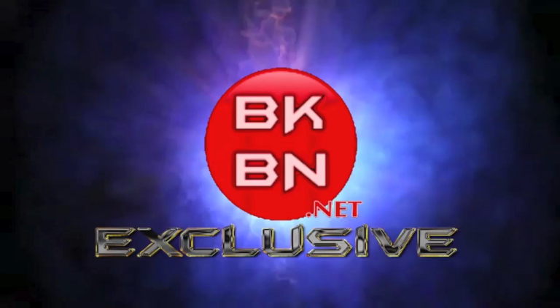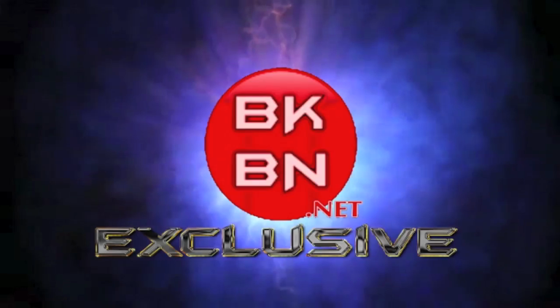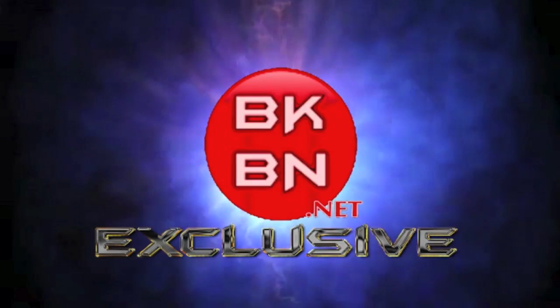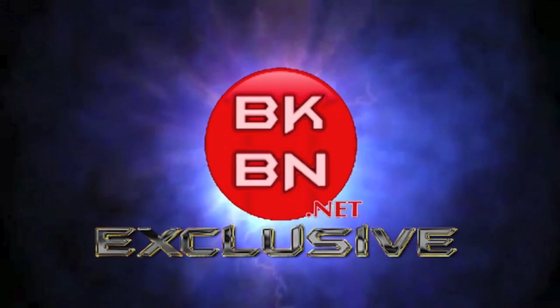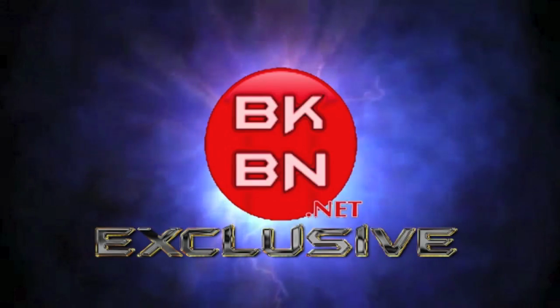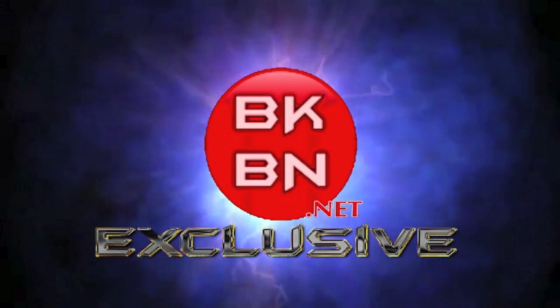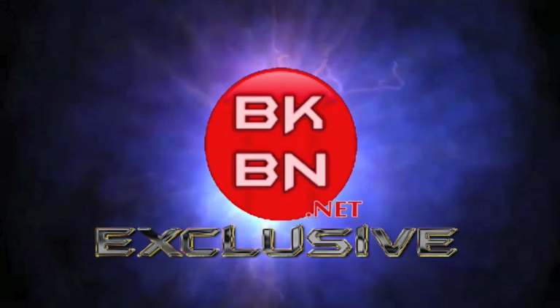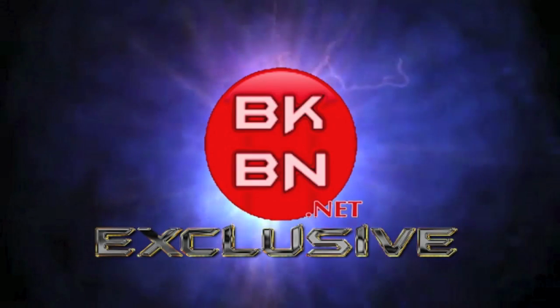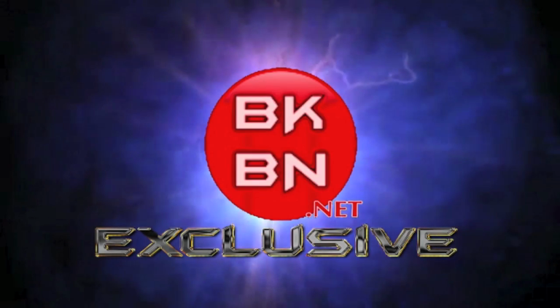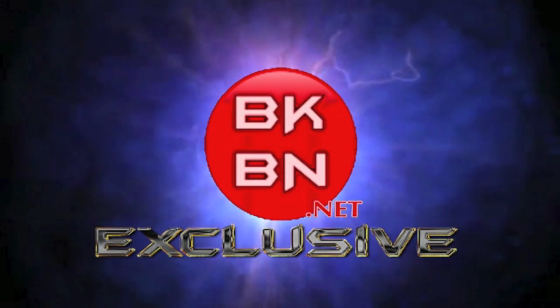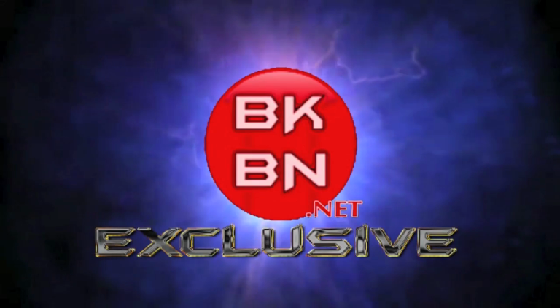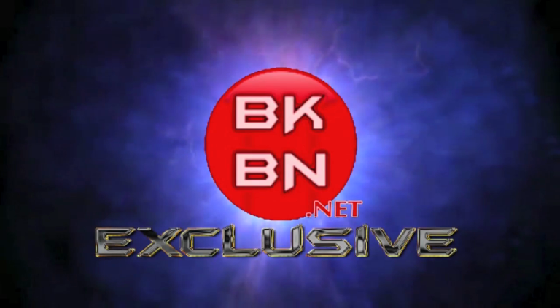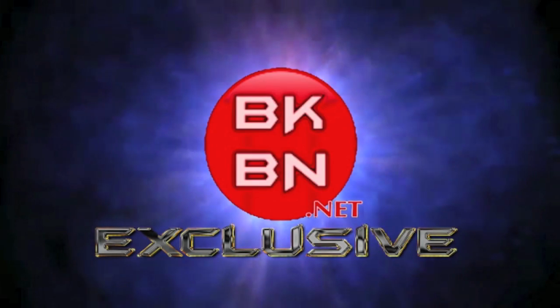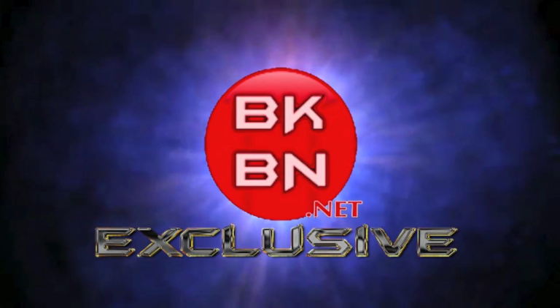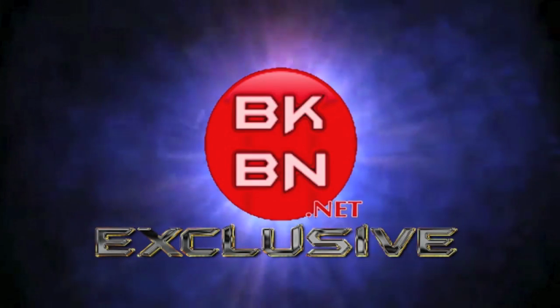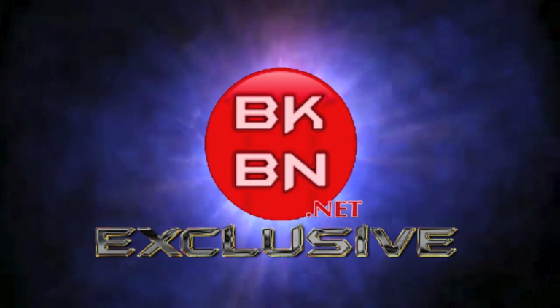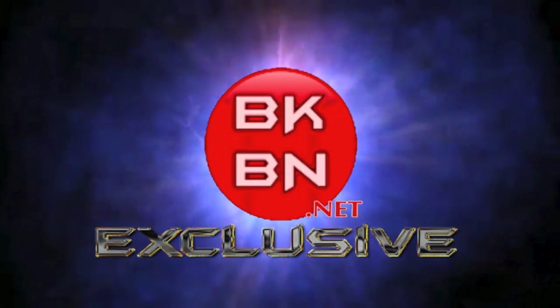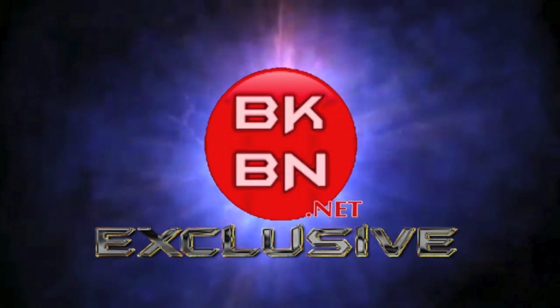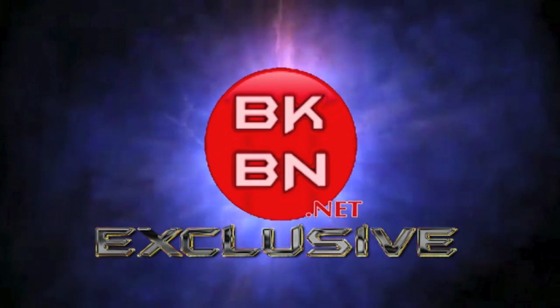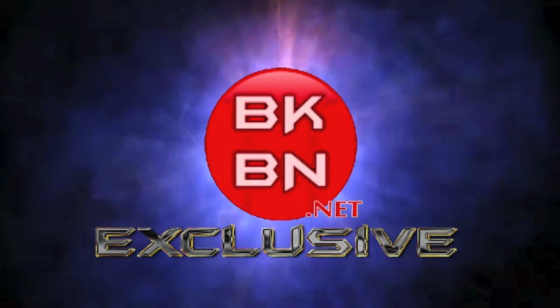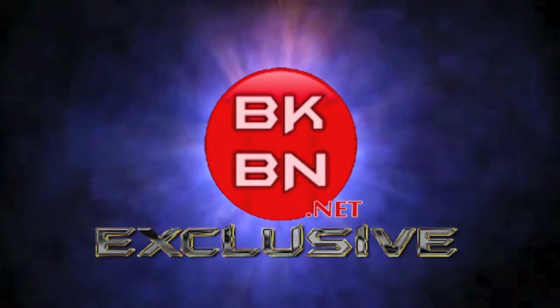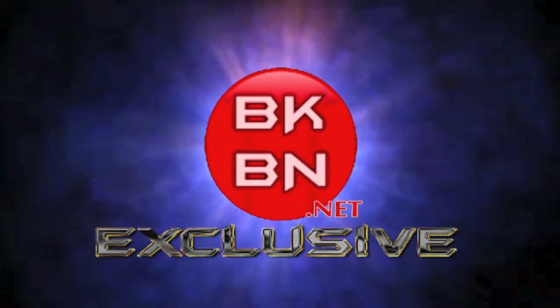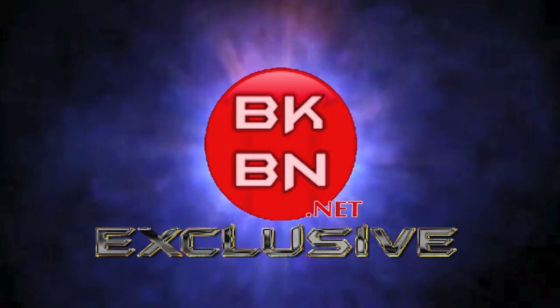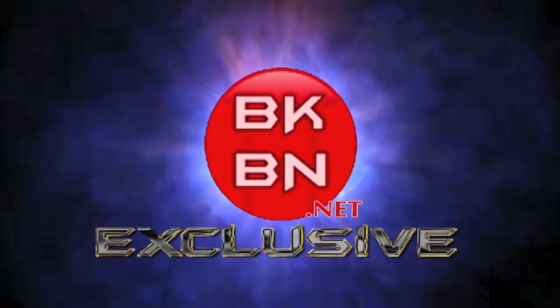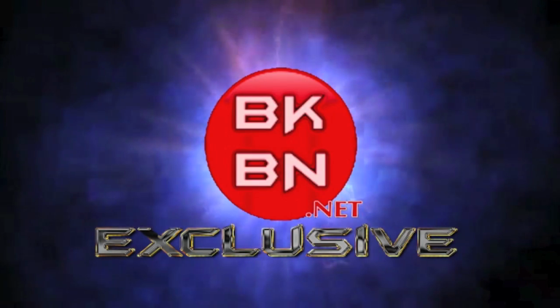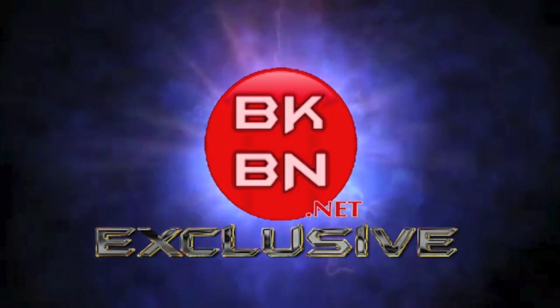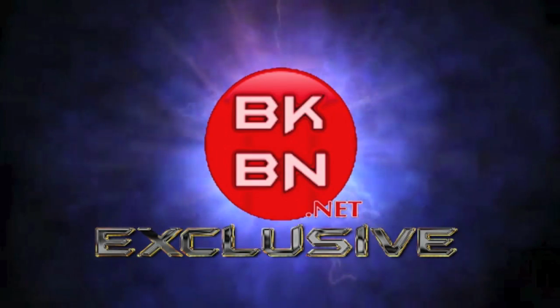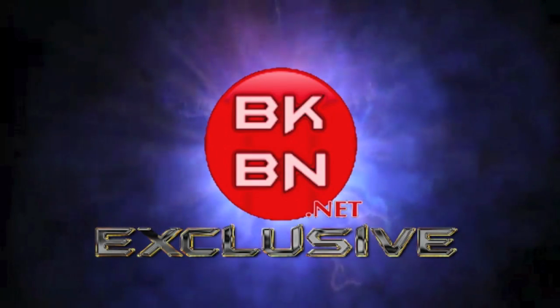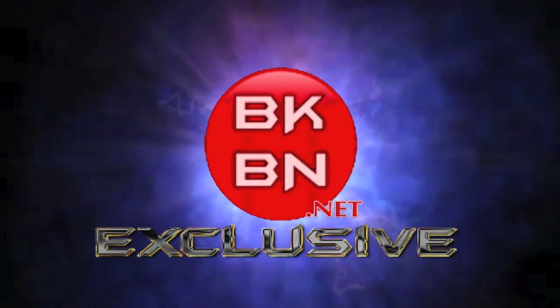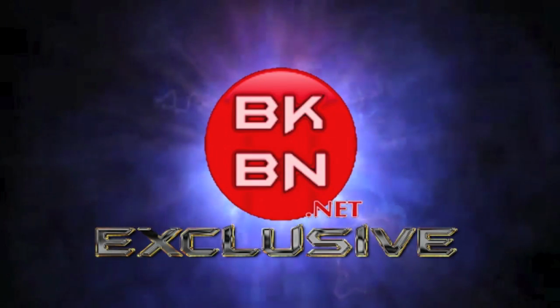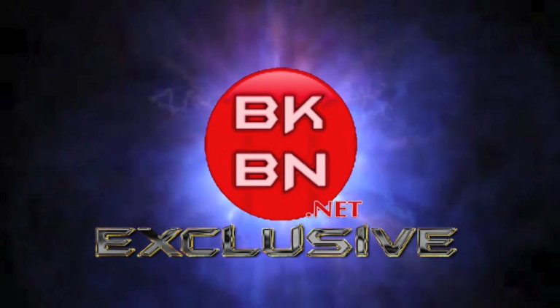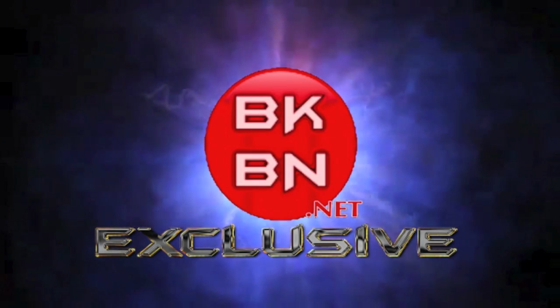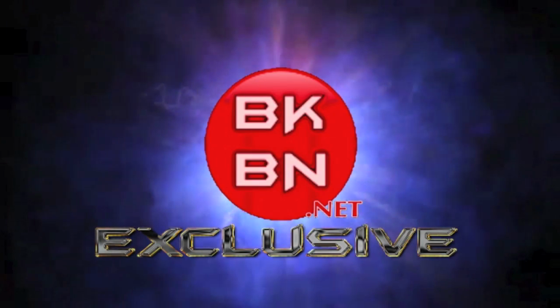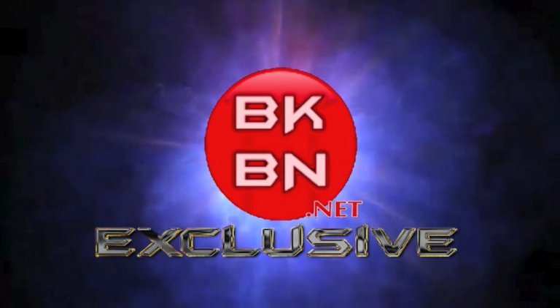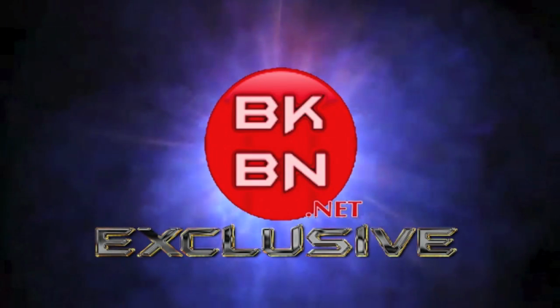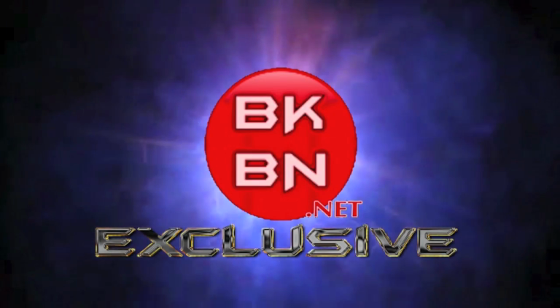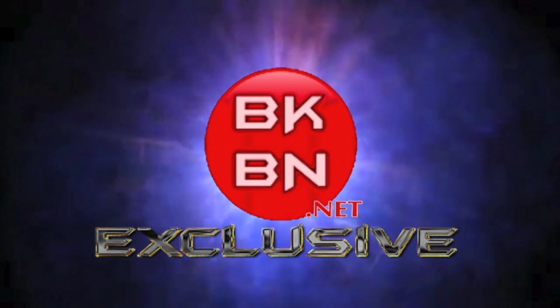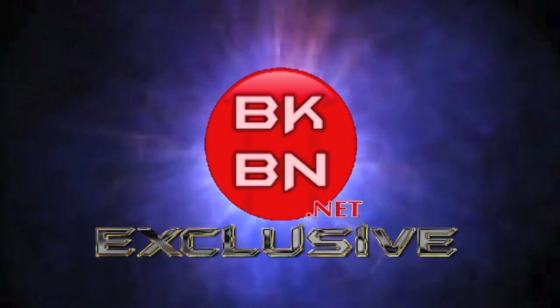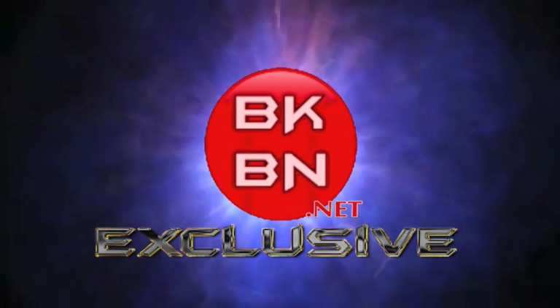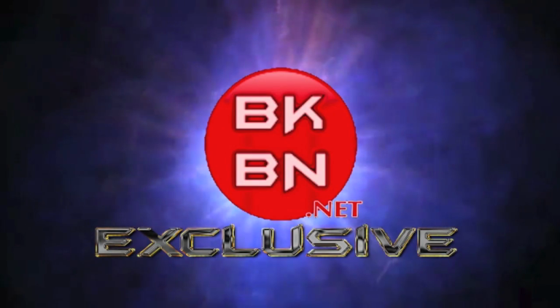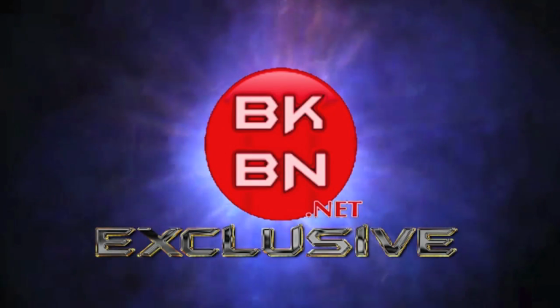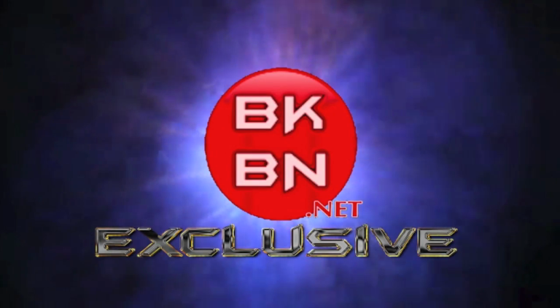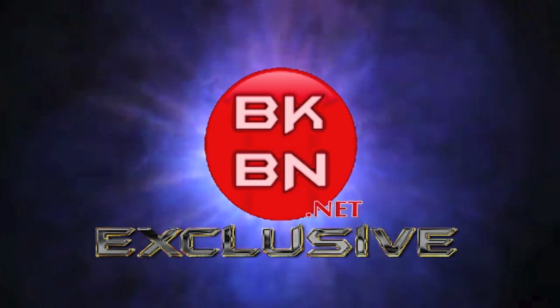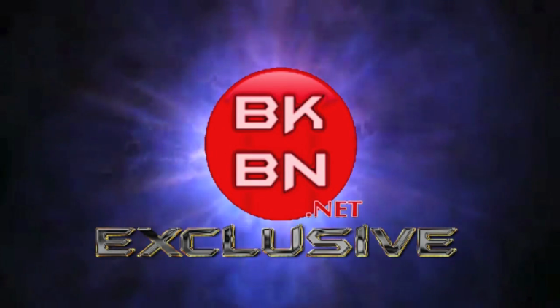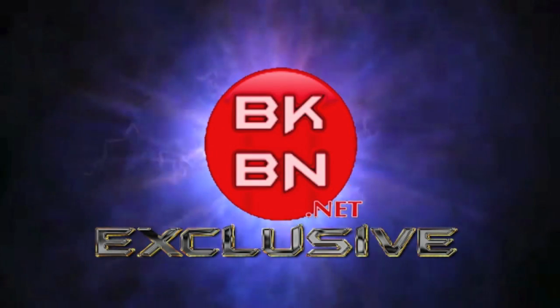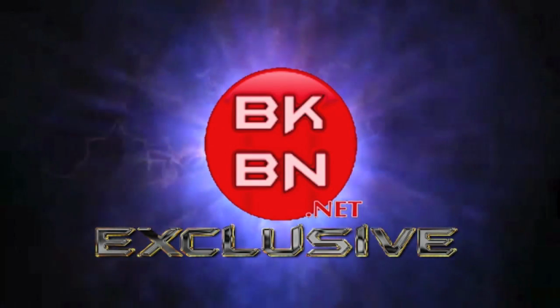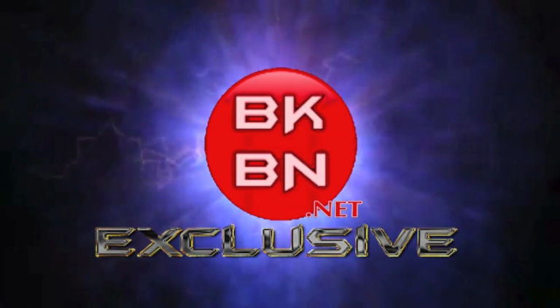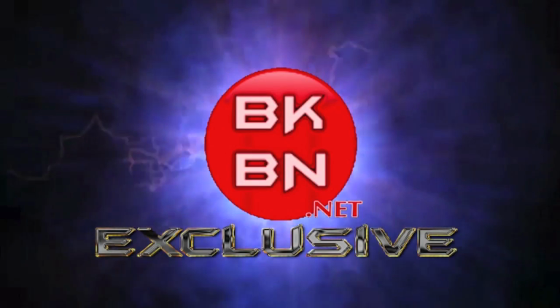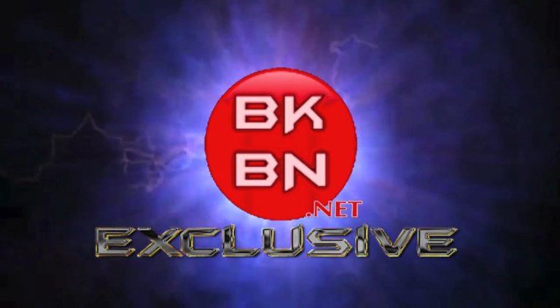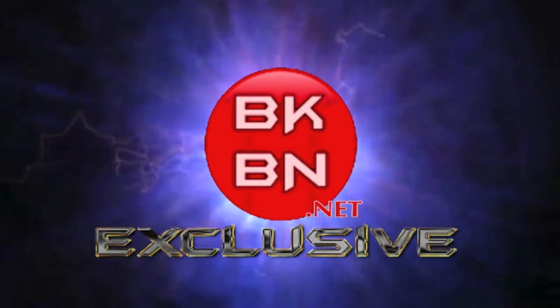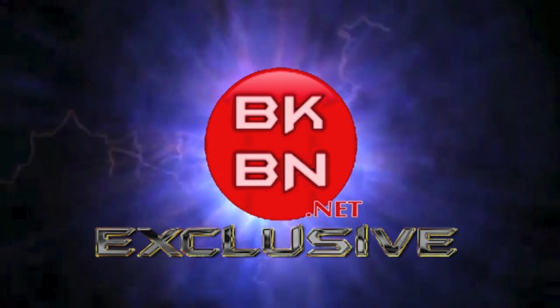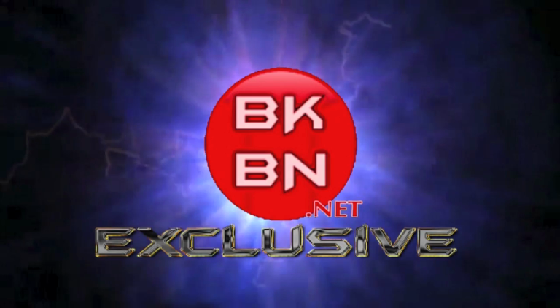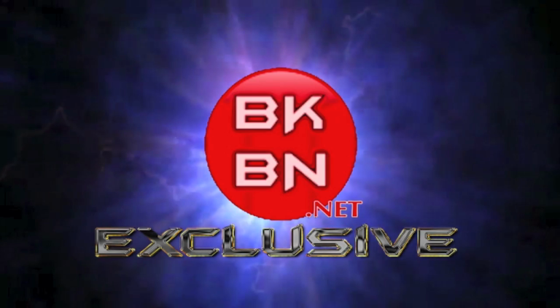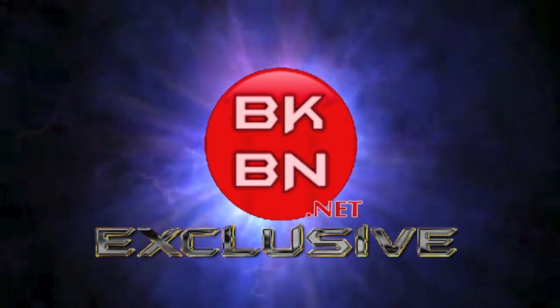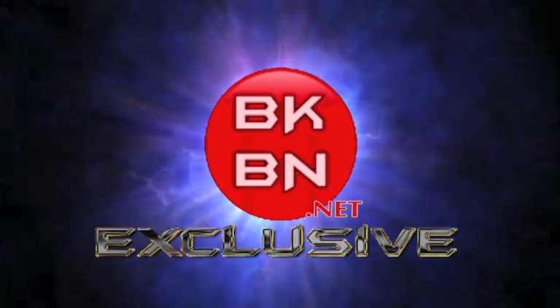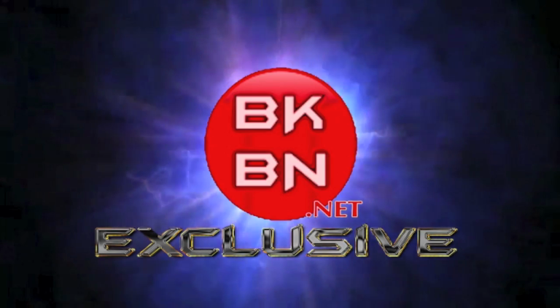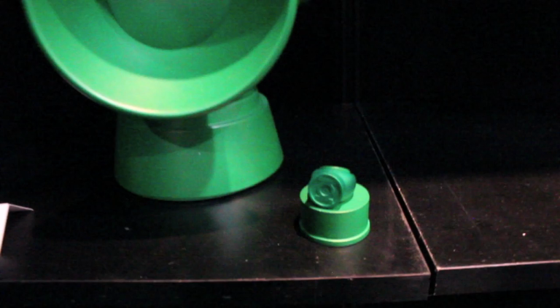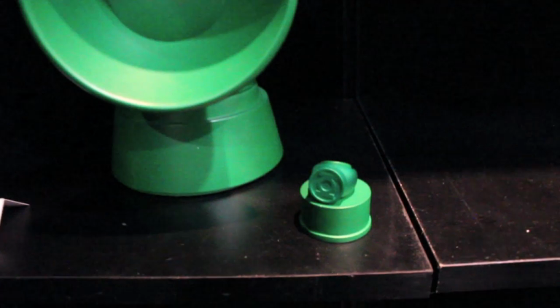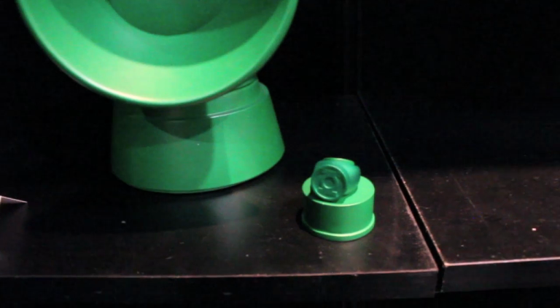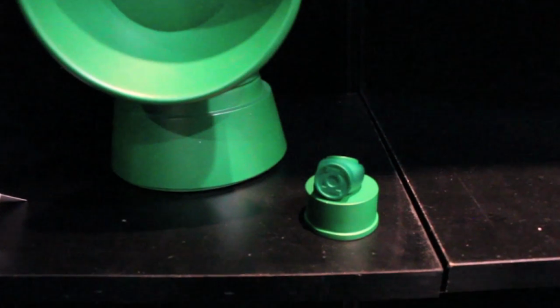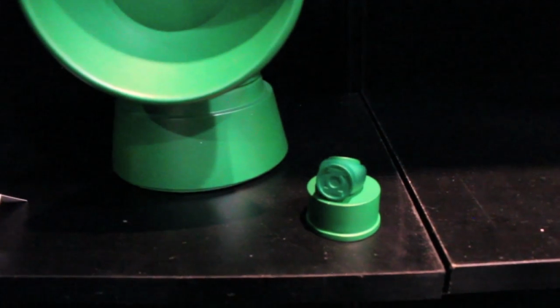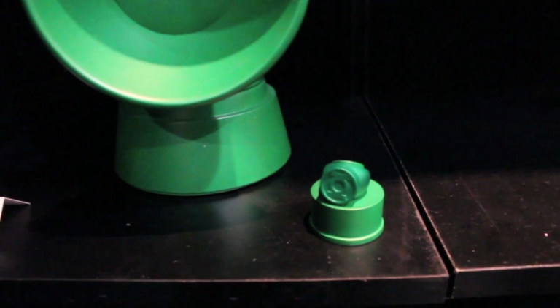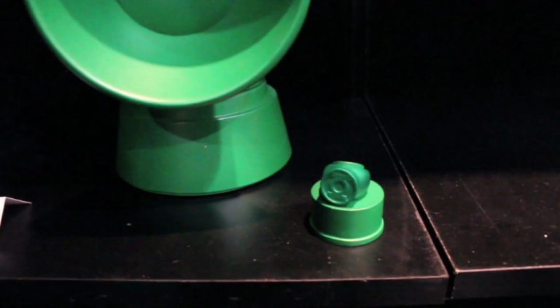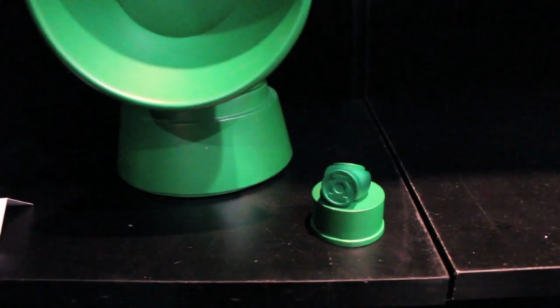What up big kids! Here's my Toy Fair 2013 footage of the new products from DC Collectibles.